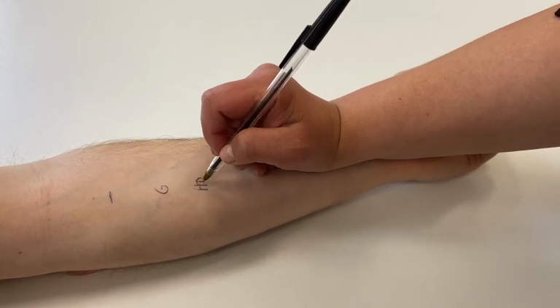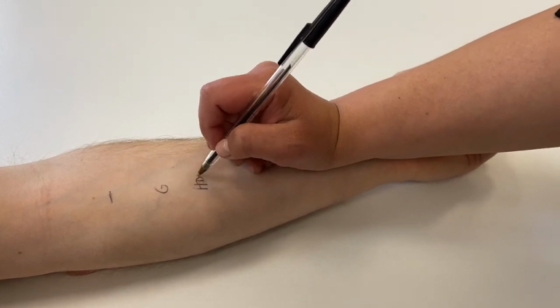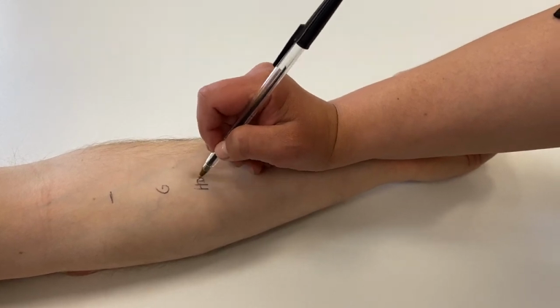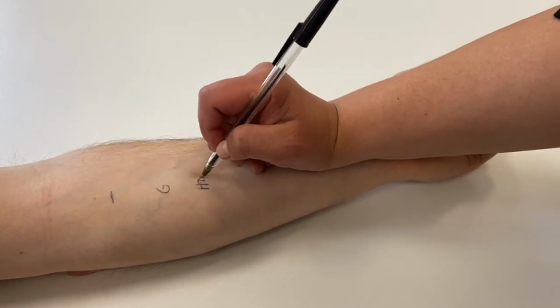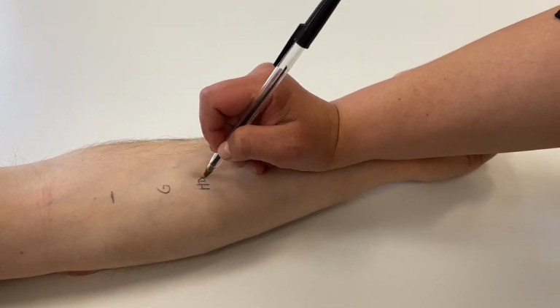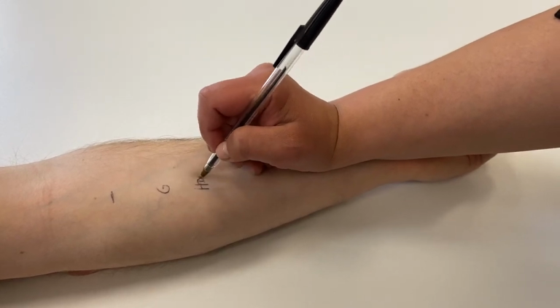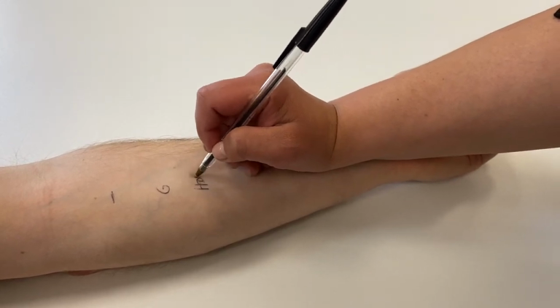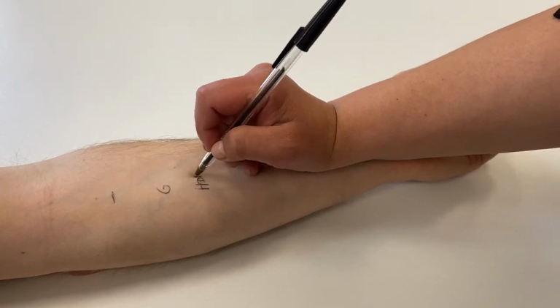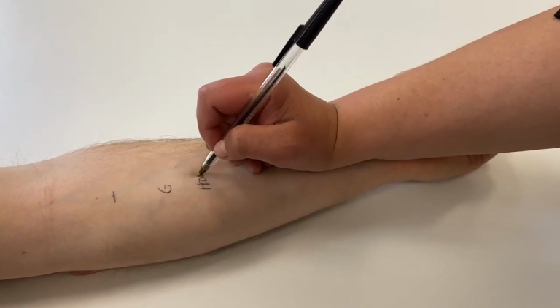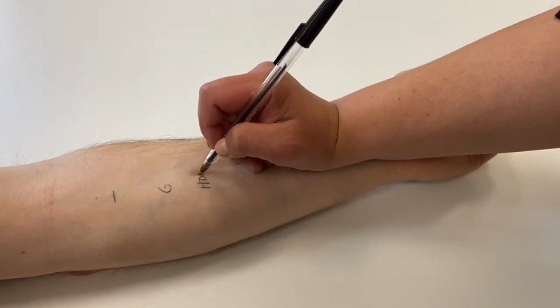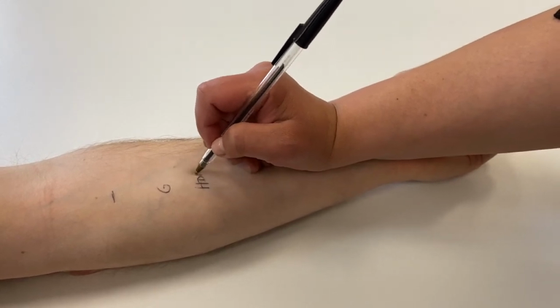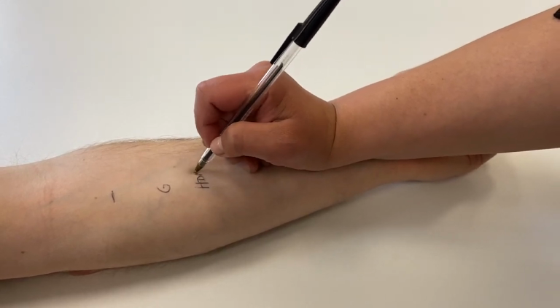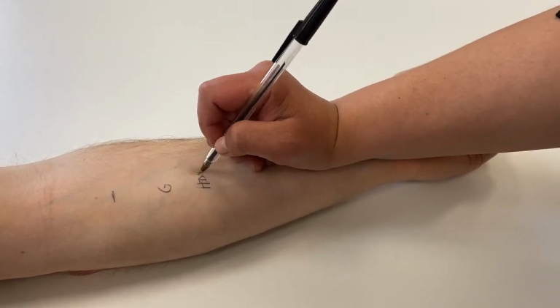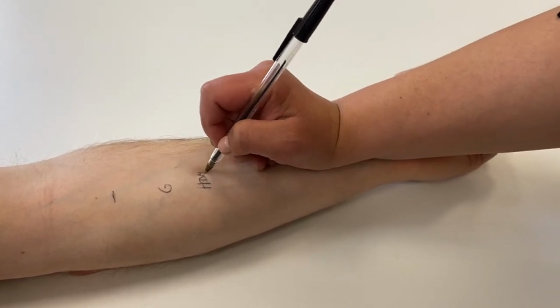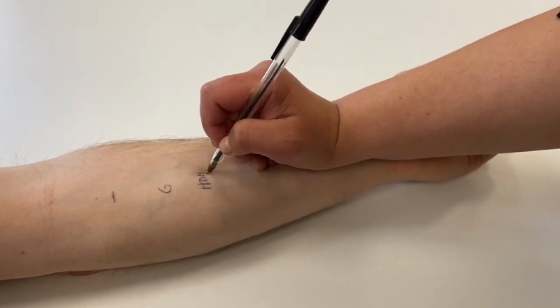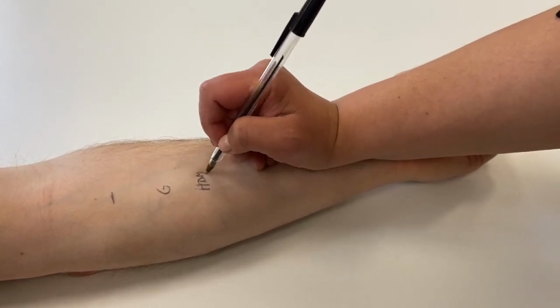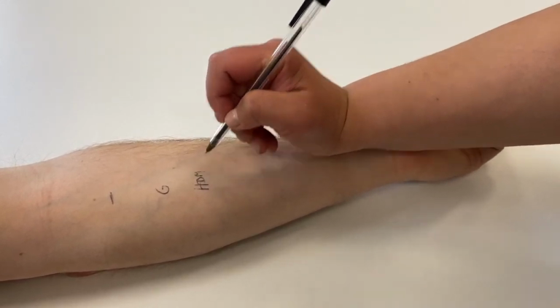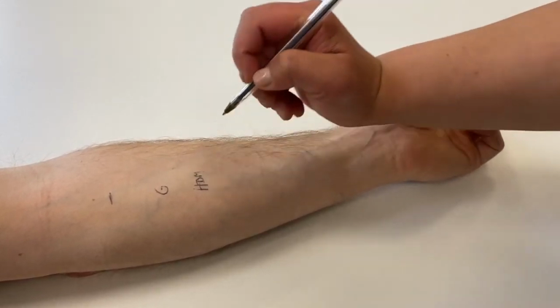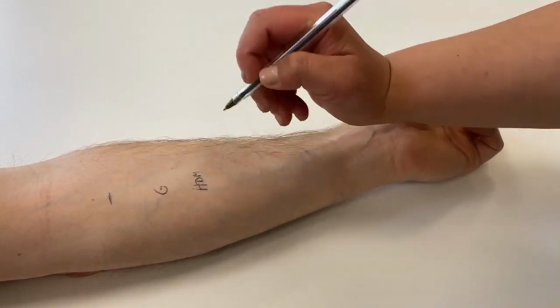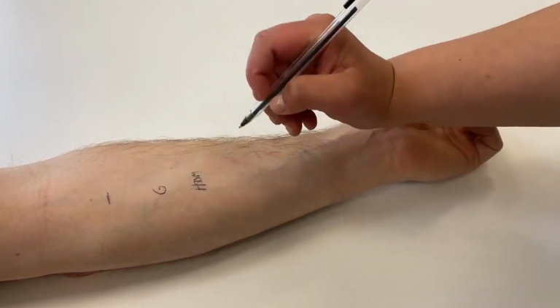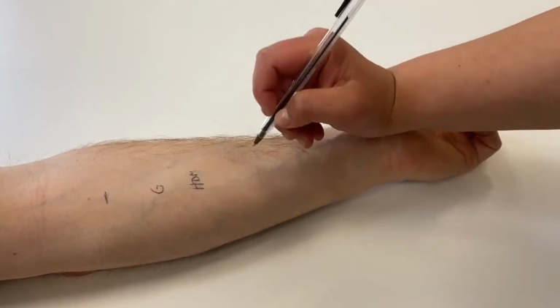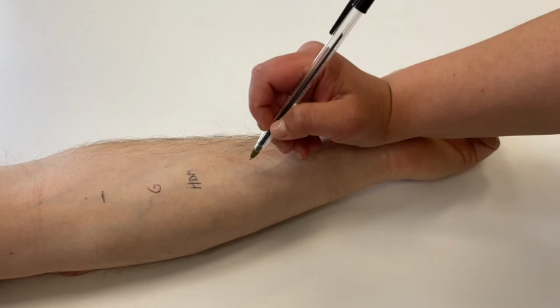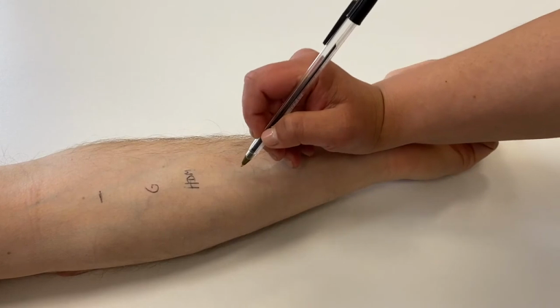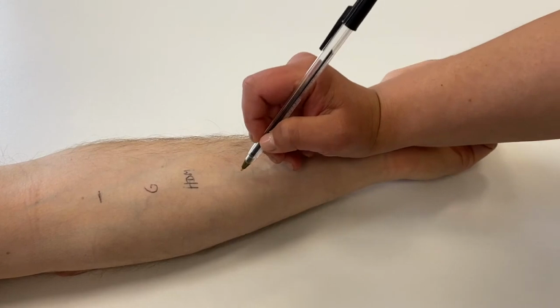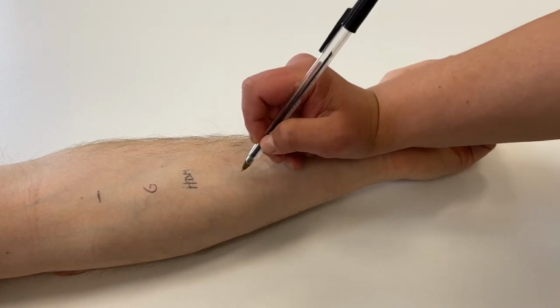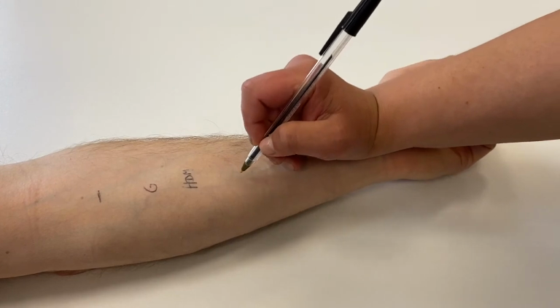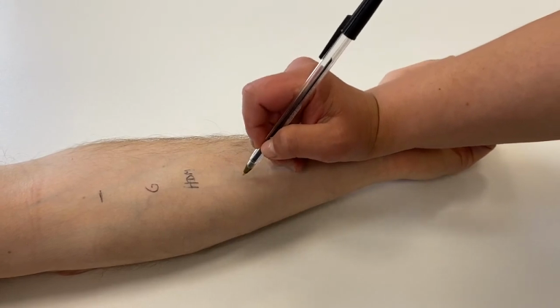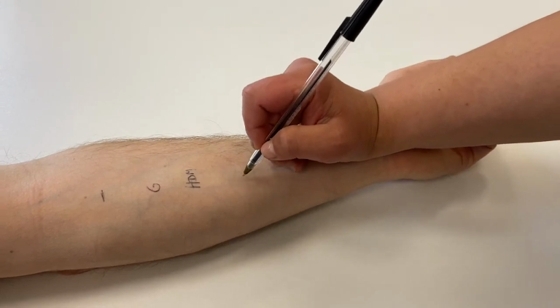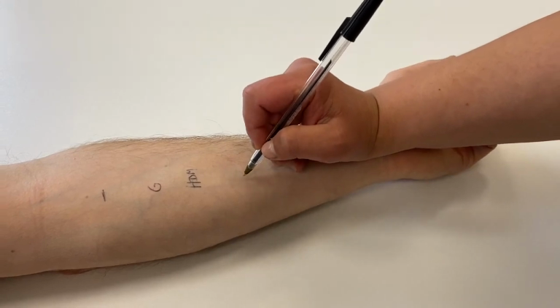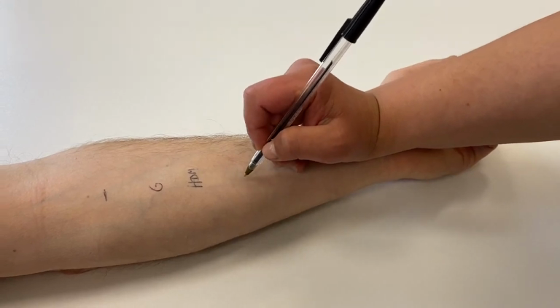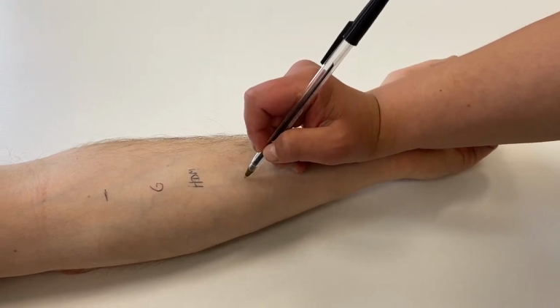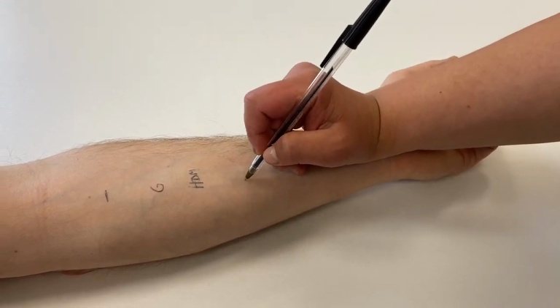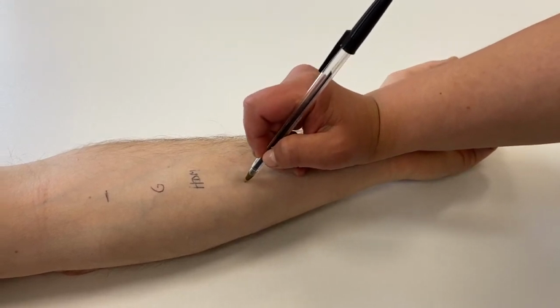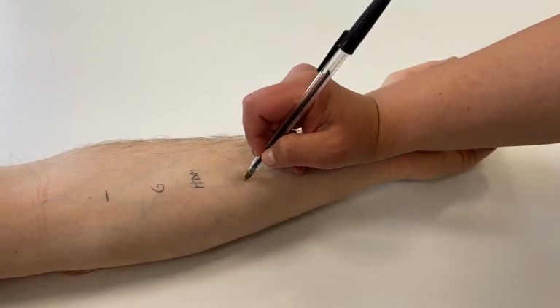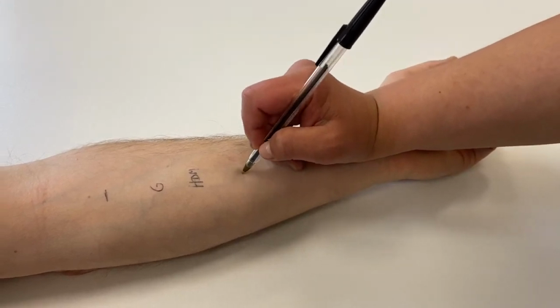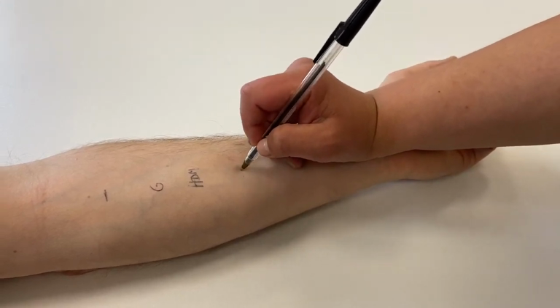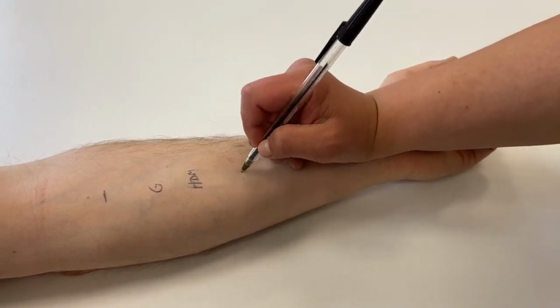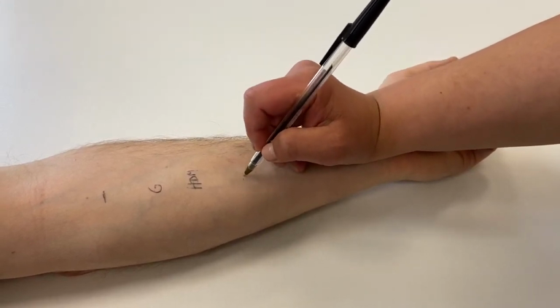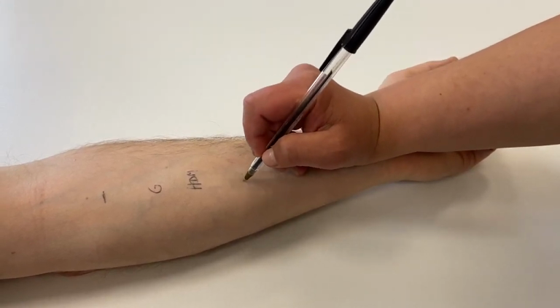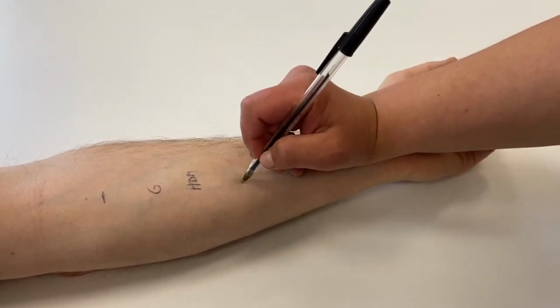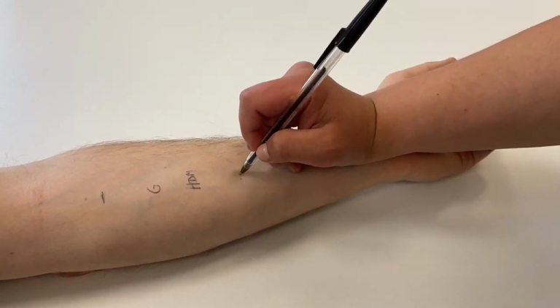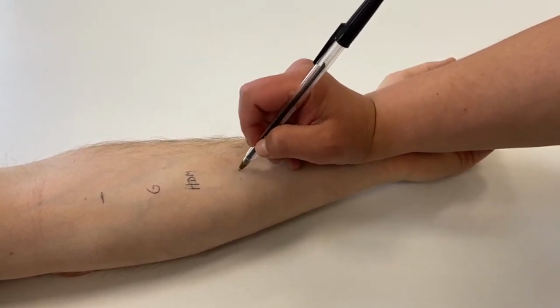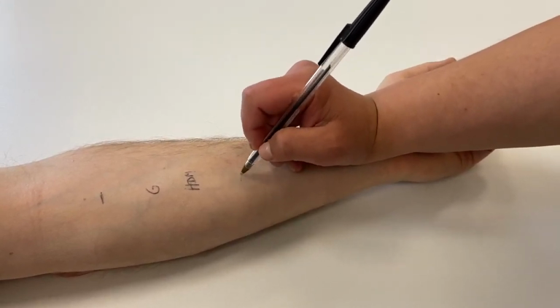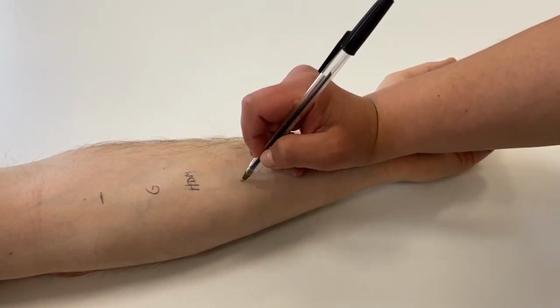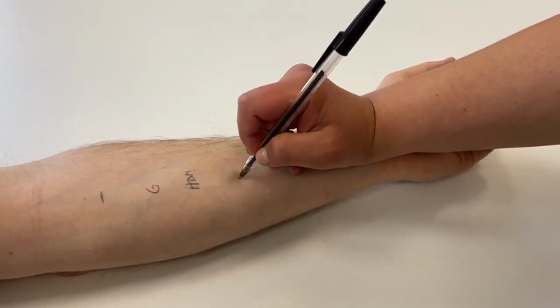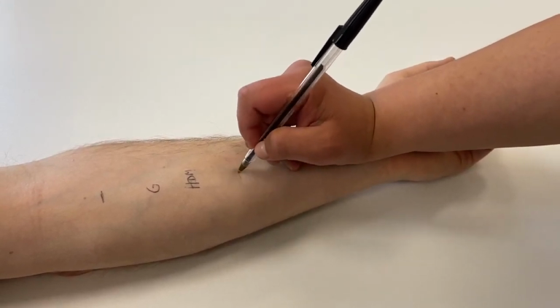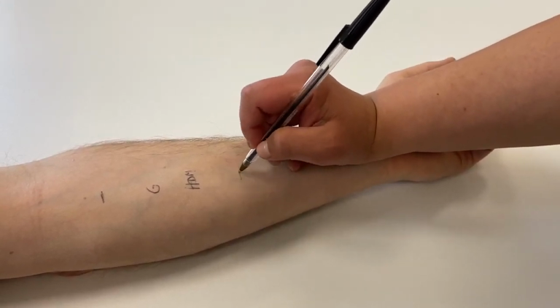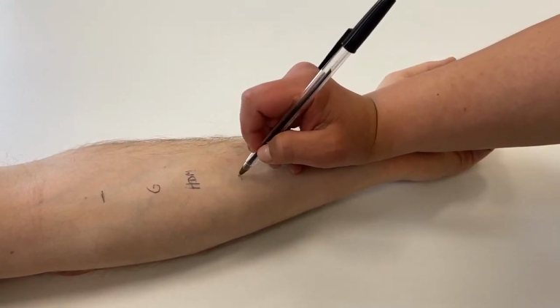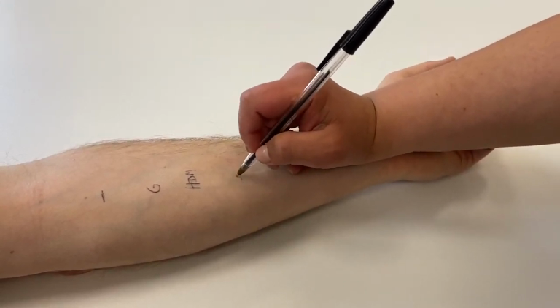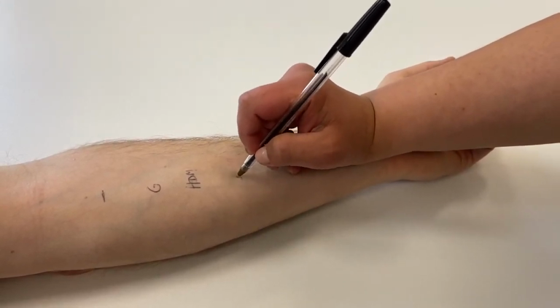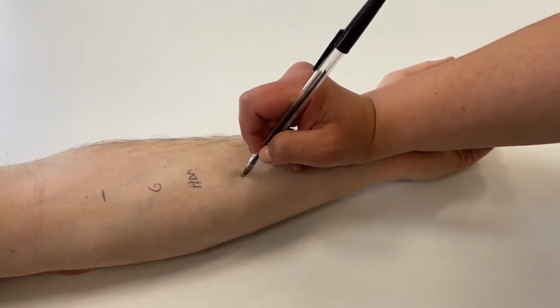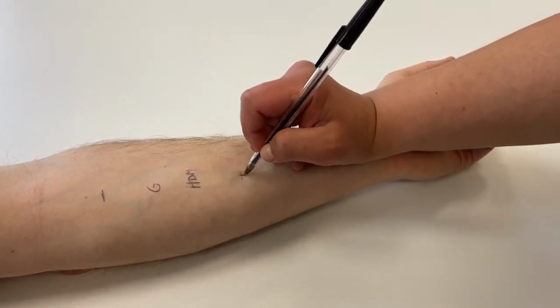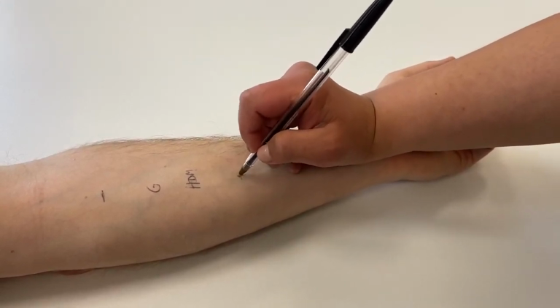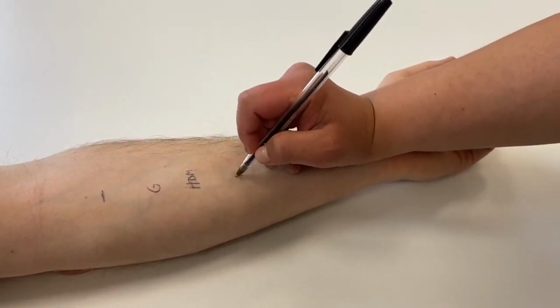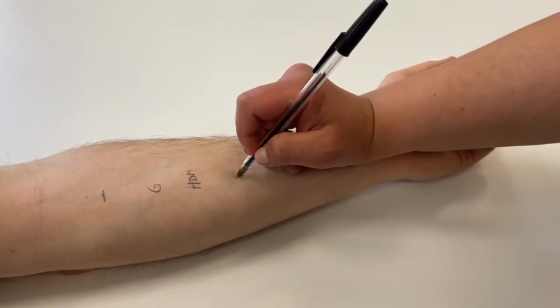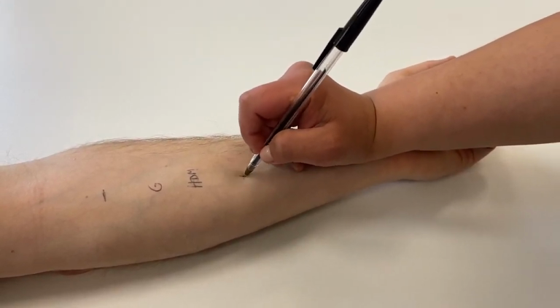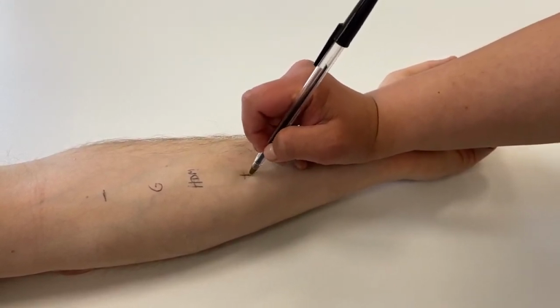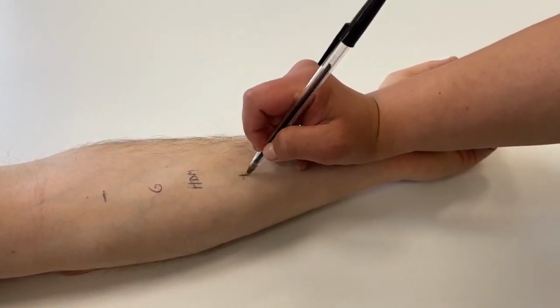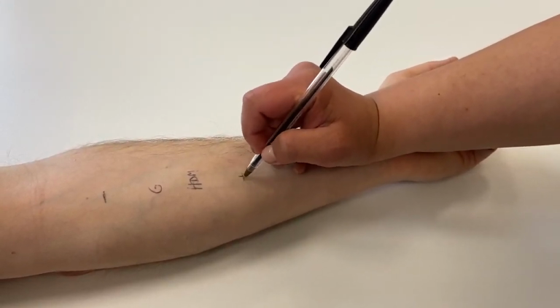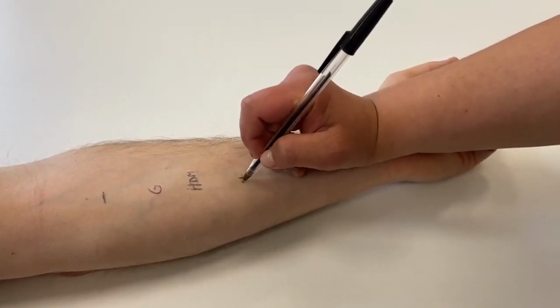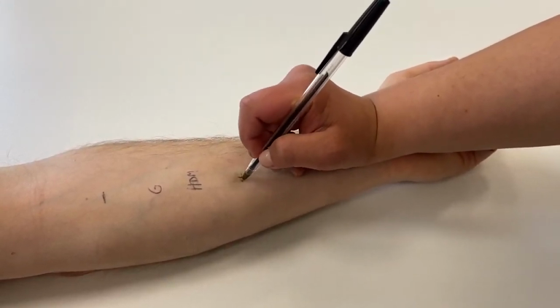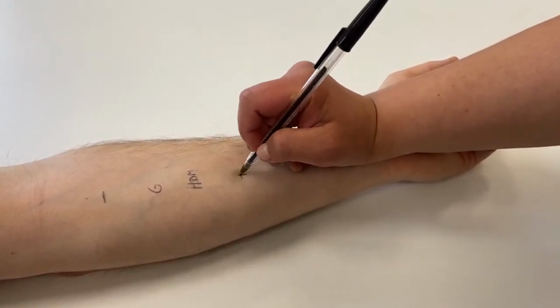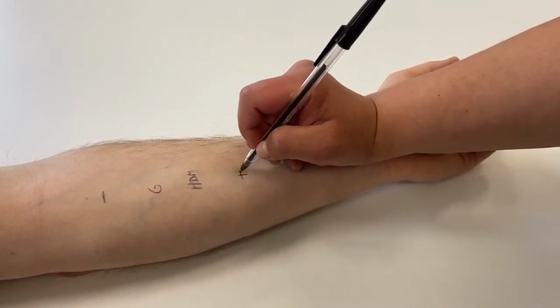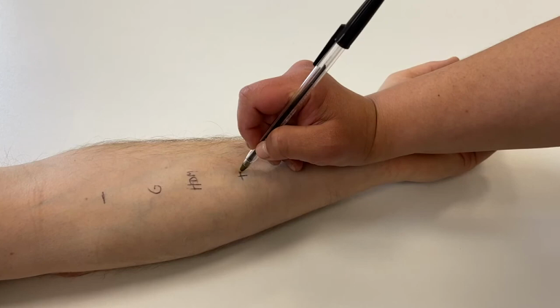It's important to keep a decent distance of at least one centimetre, if not more, between skin prick test drops to avoid cross-contamination.